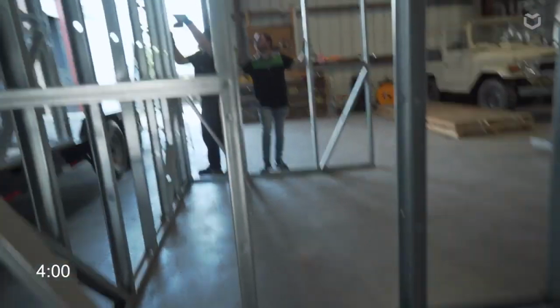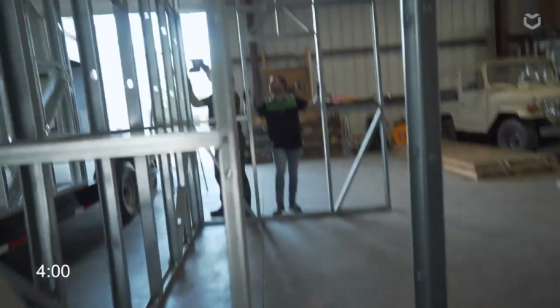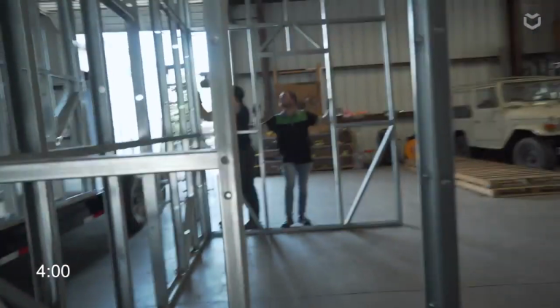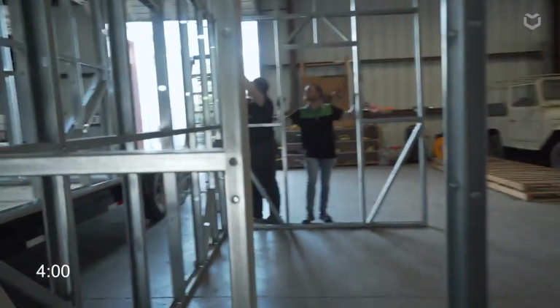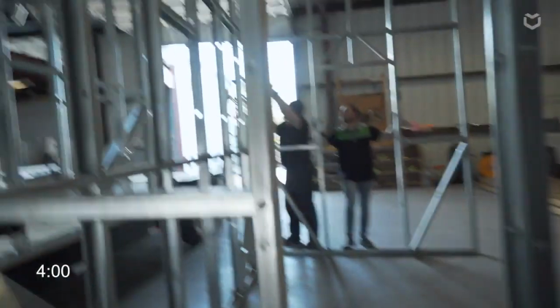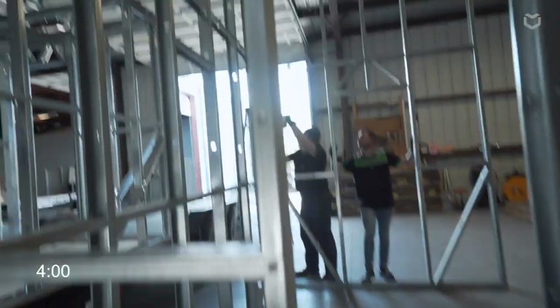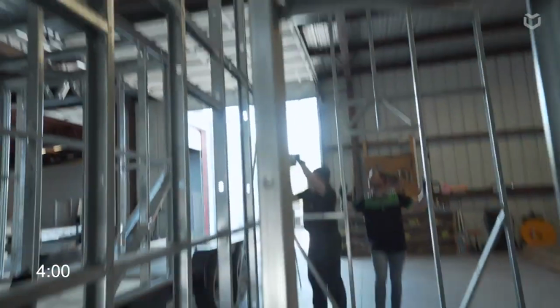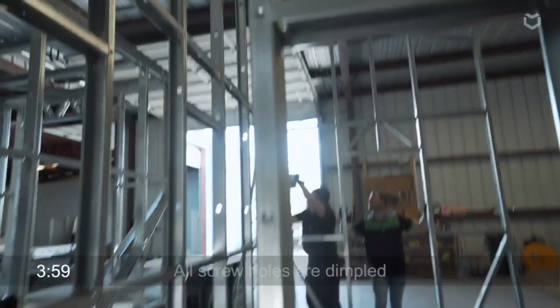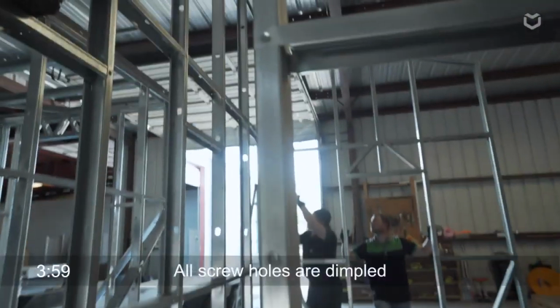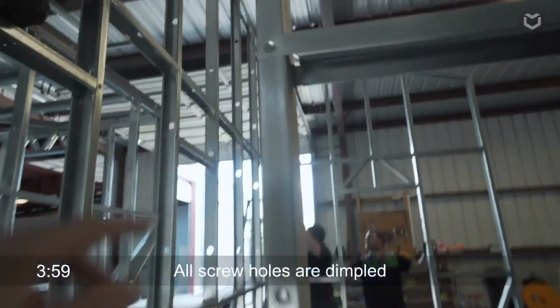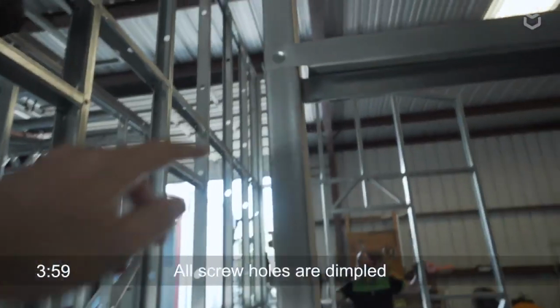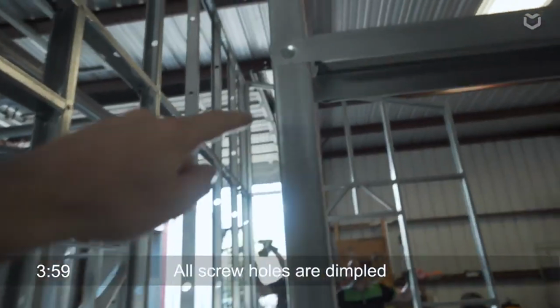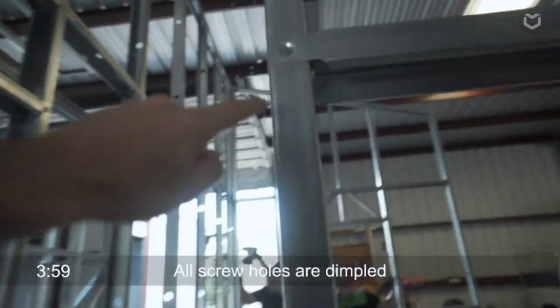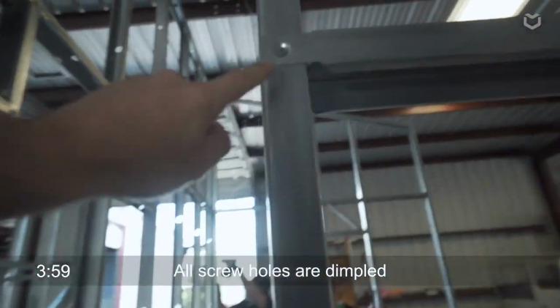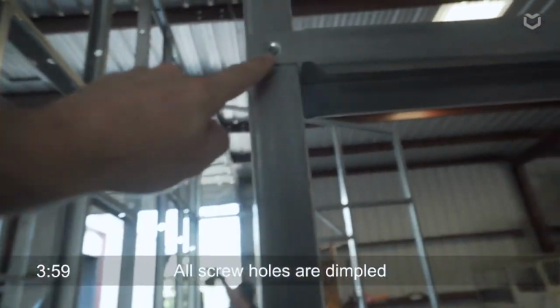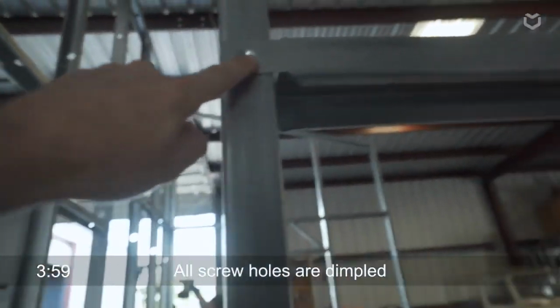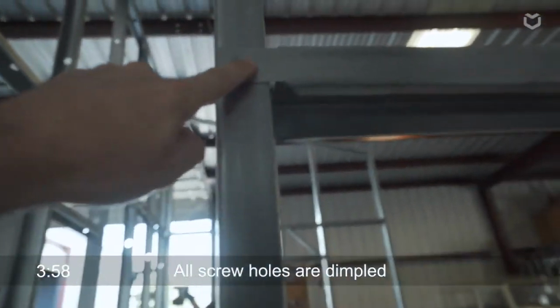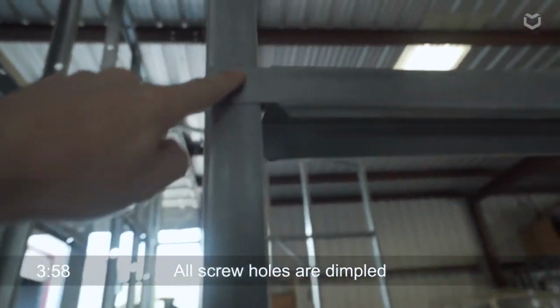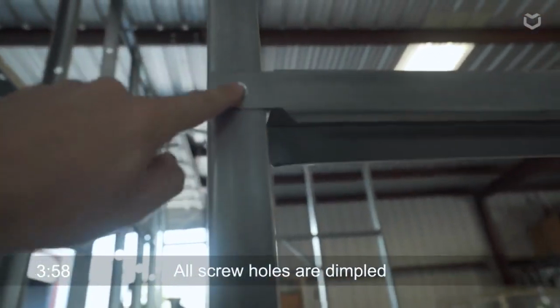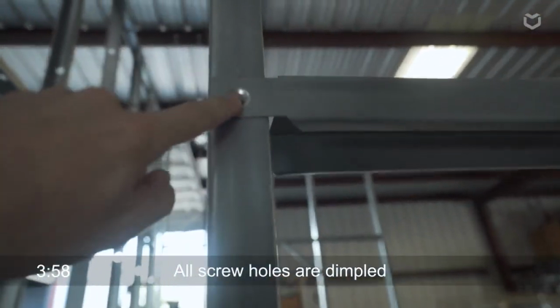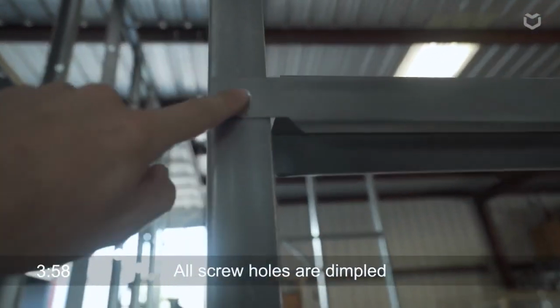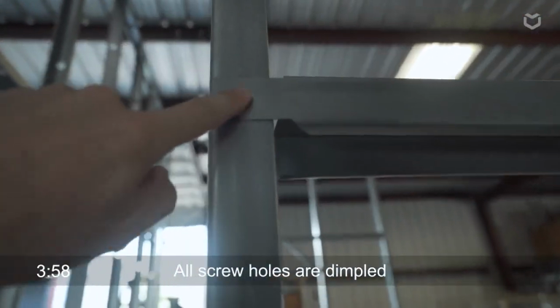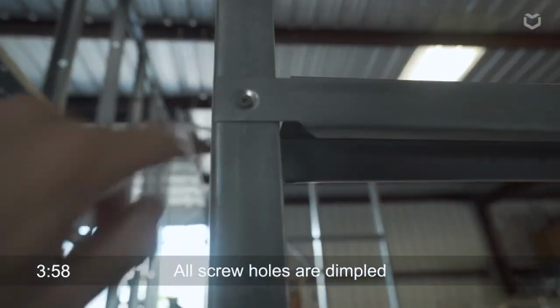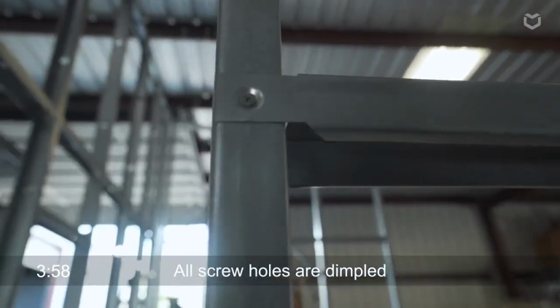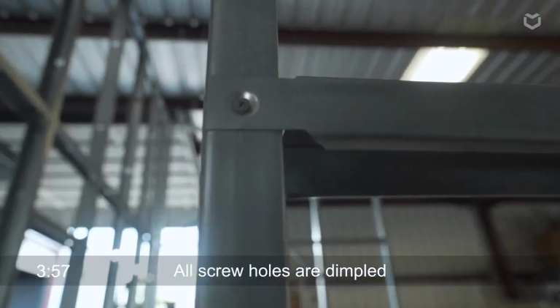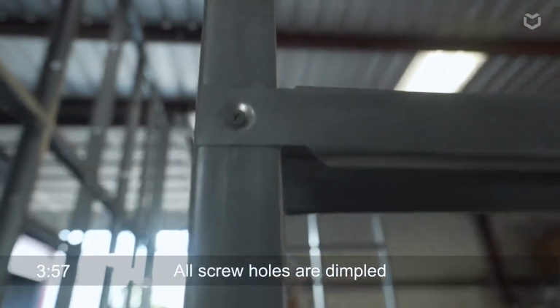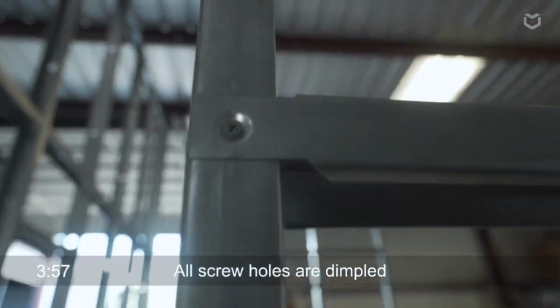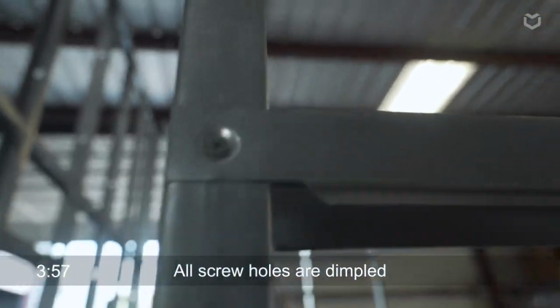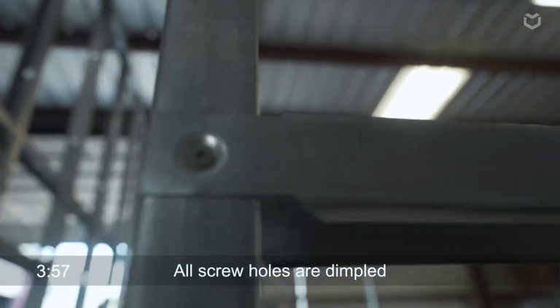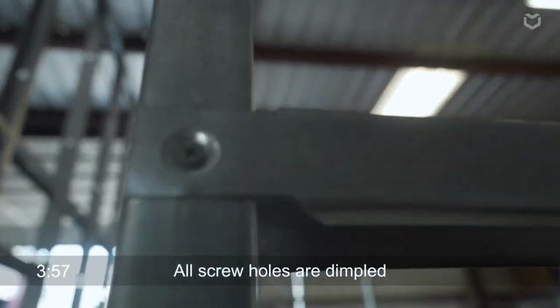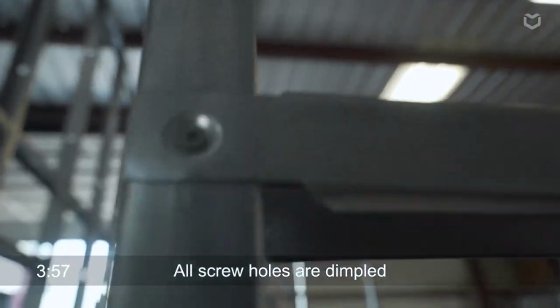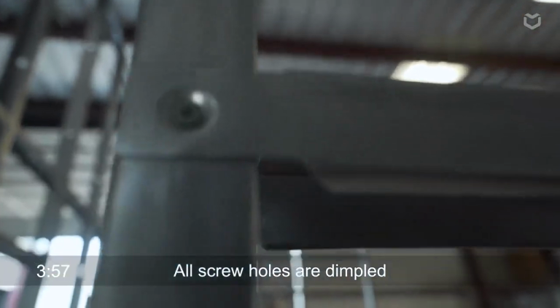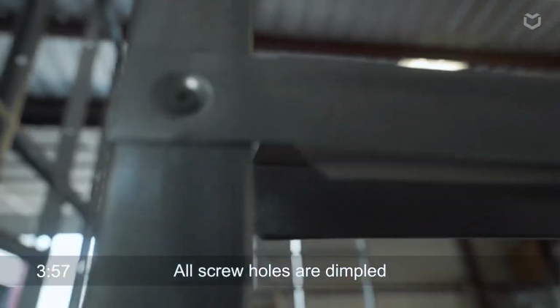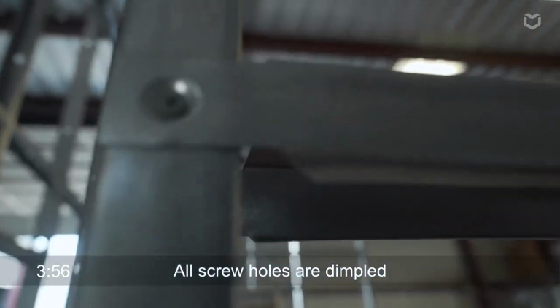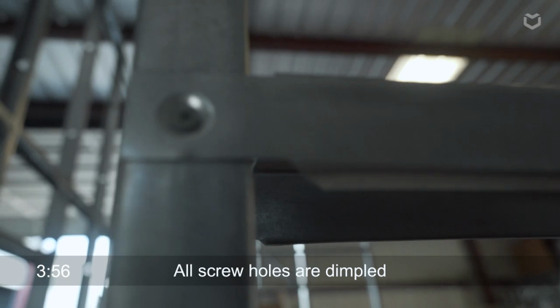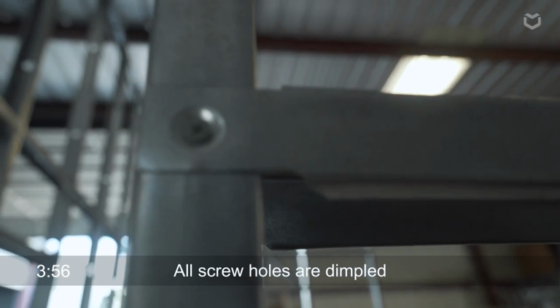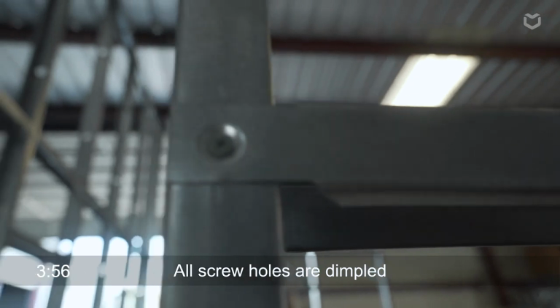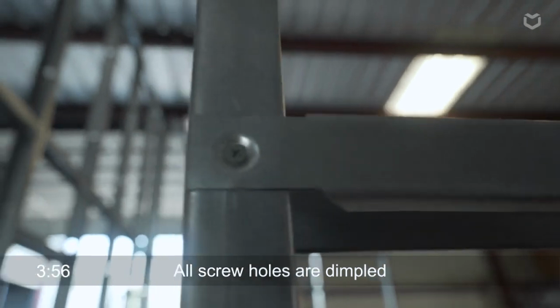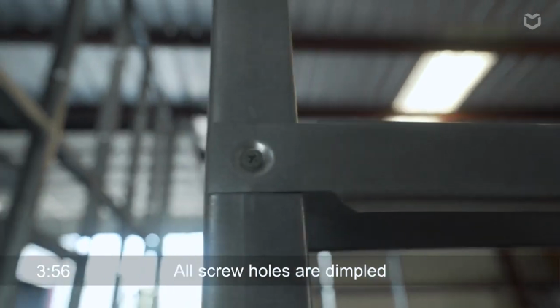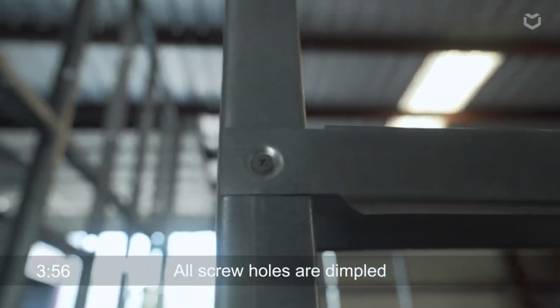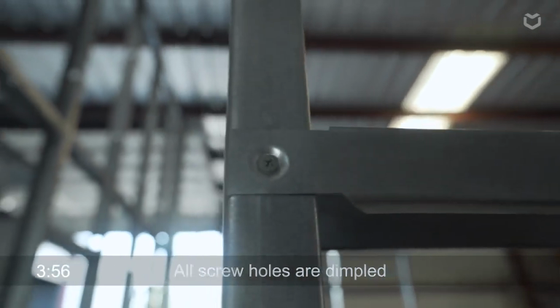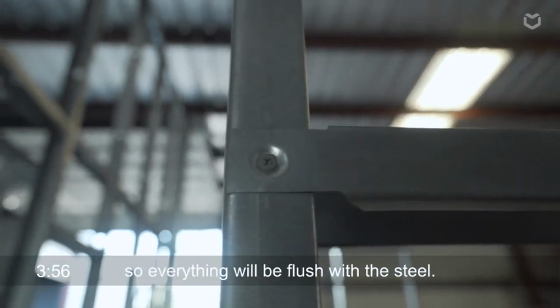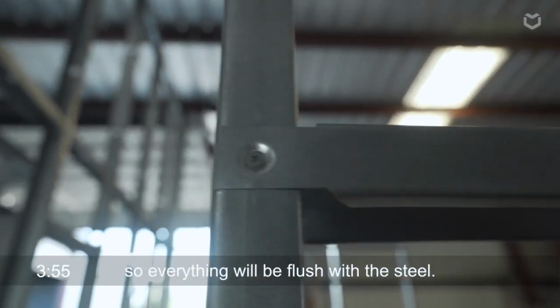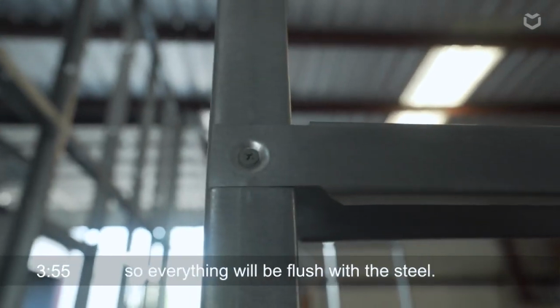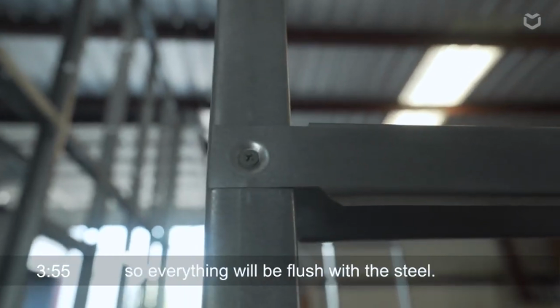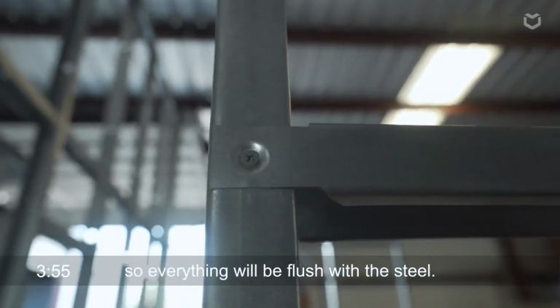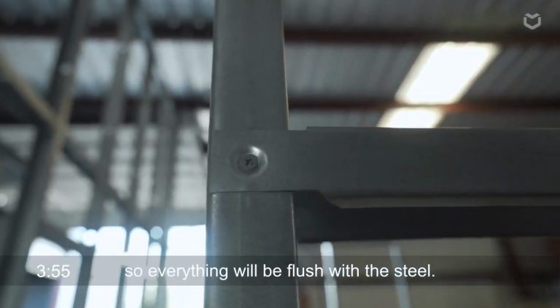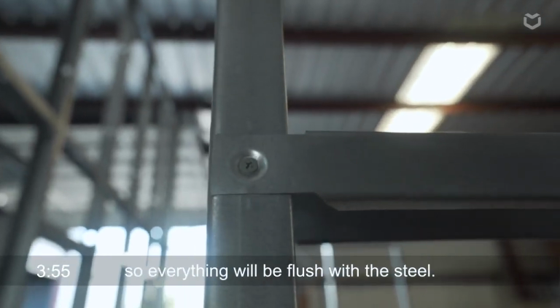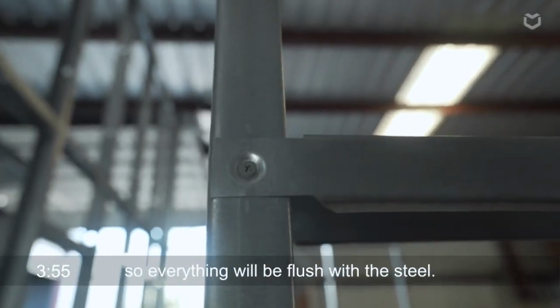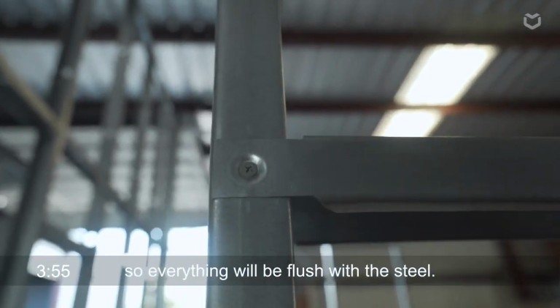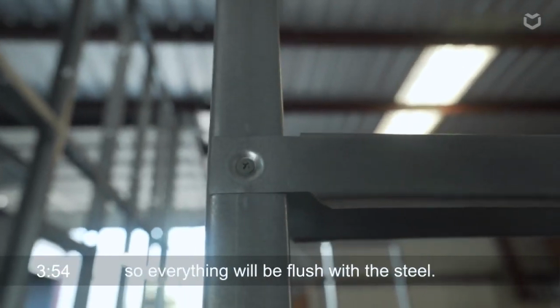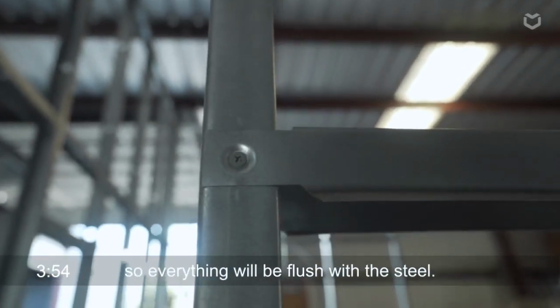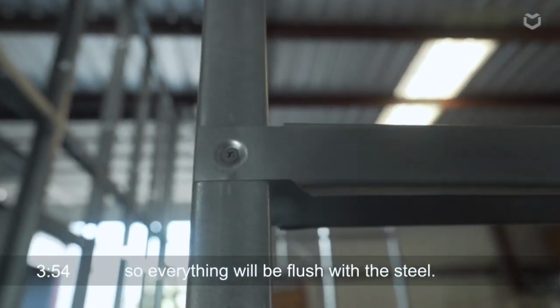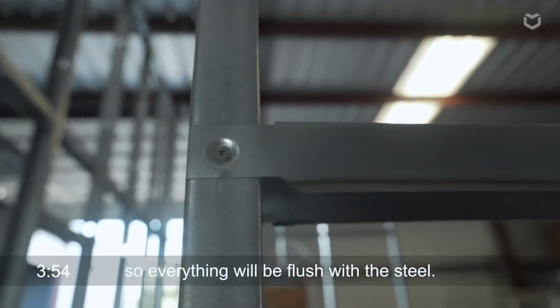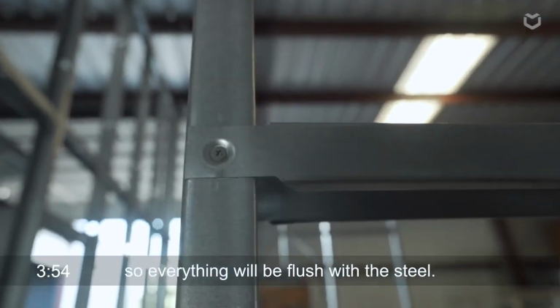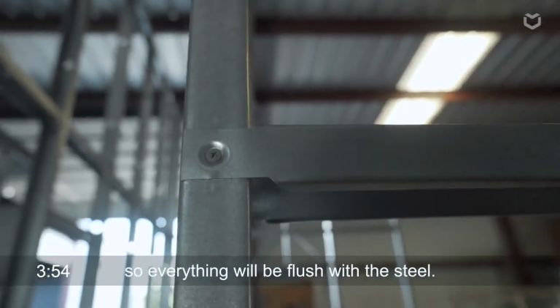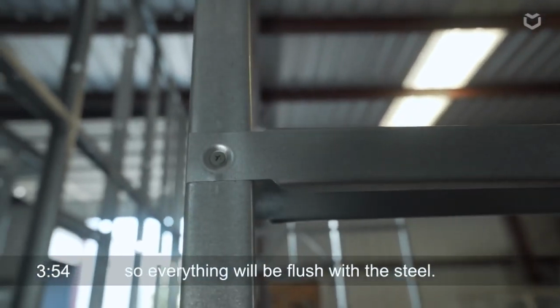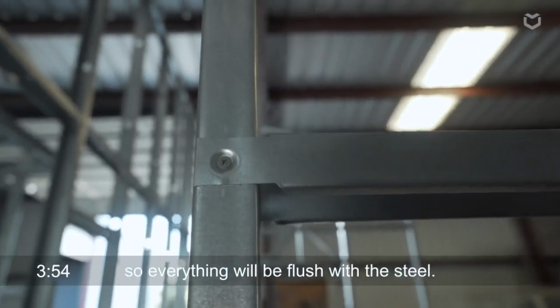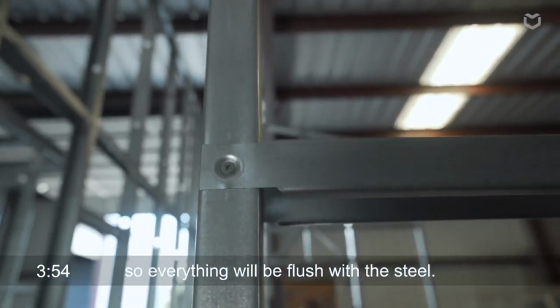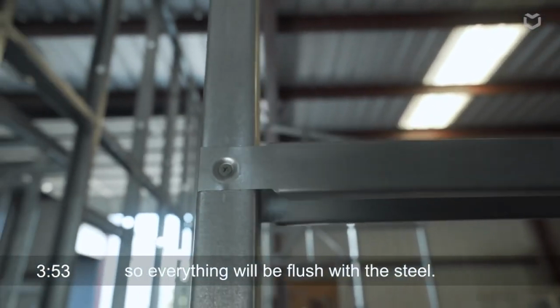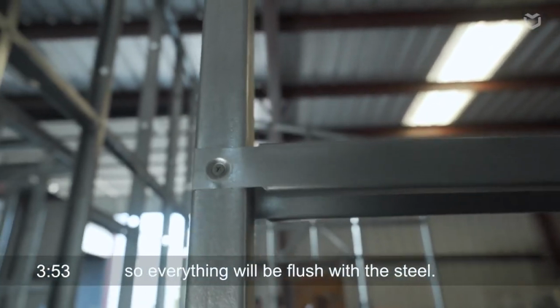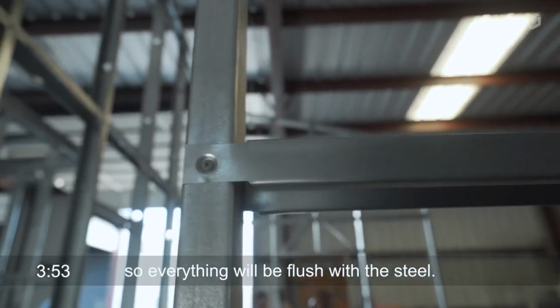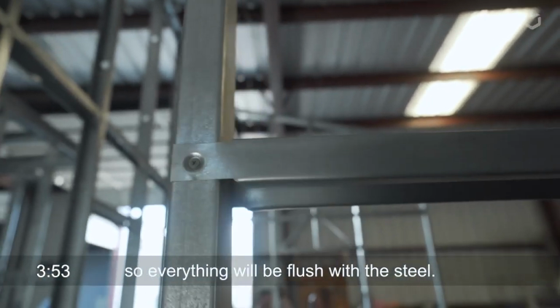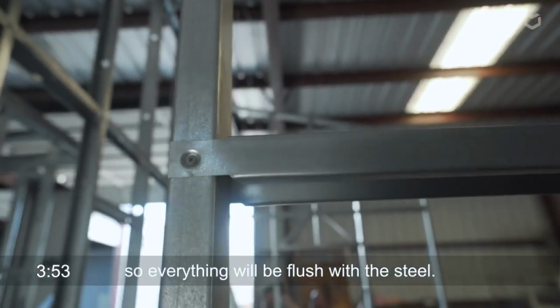You can see here that all of the screw holes are dimpled so they're going to sit flush within the steel.